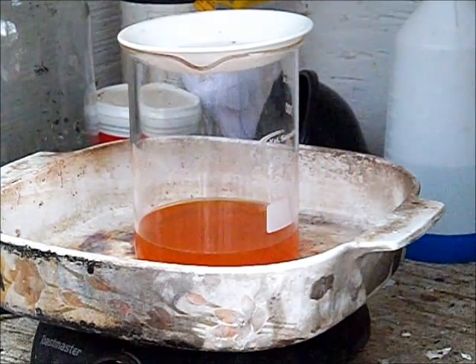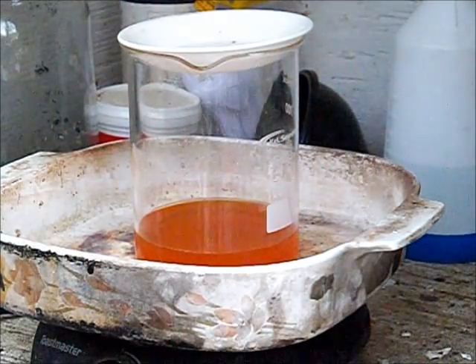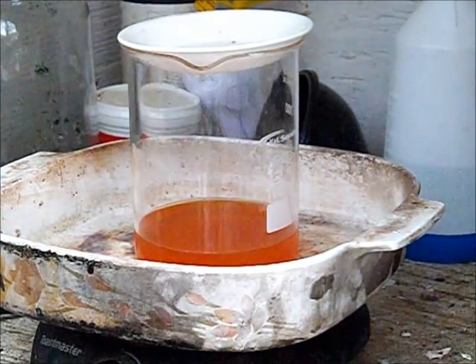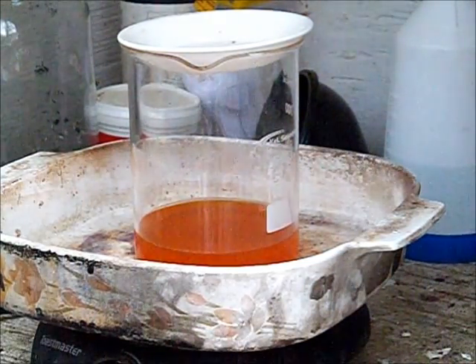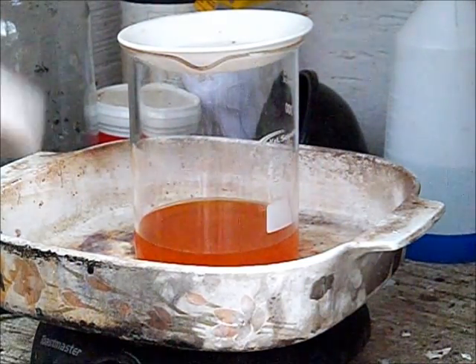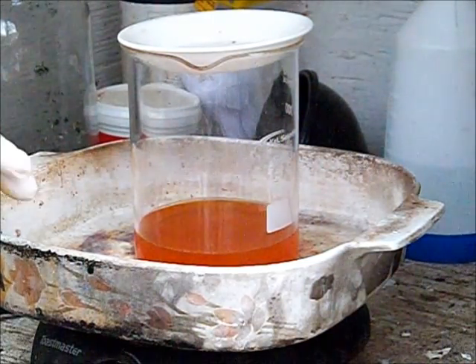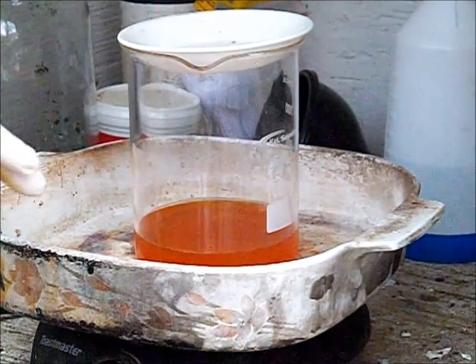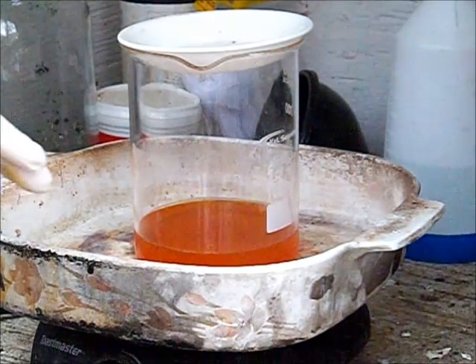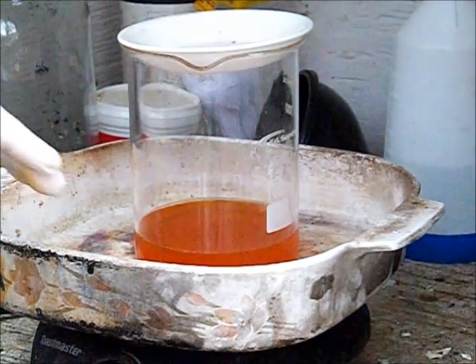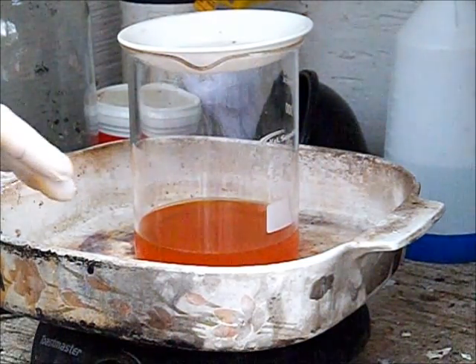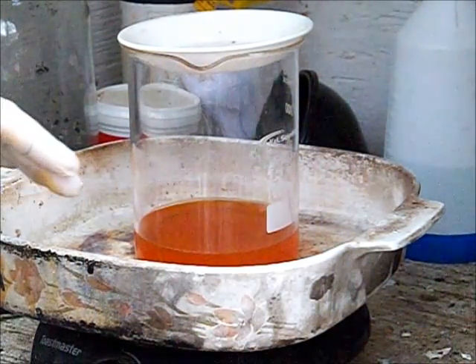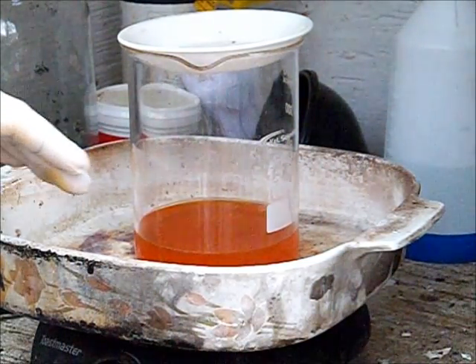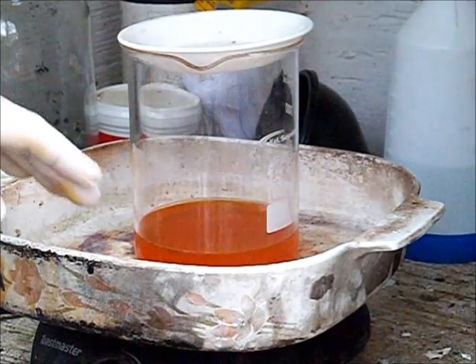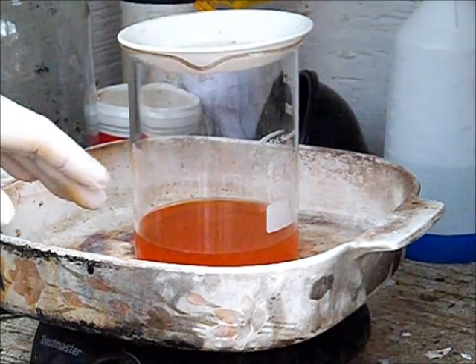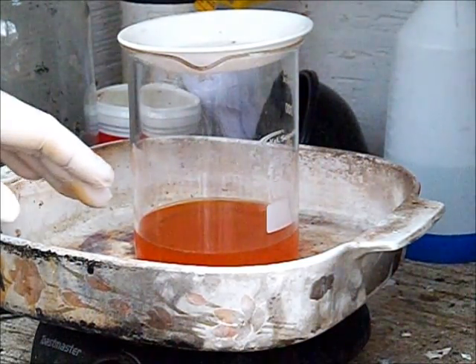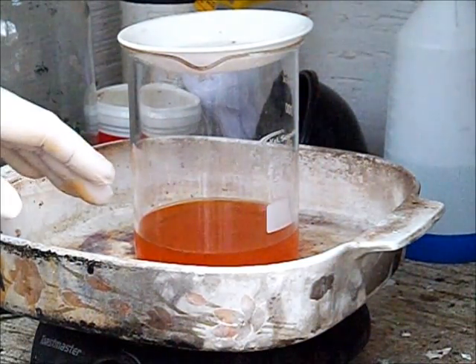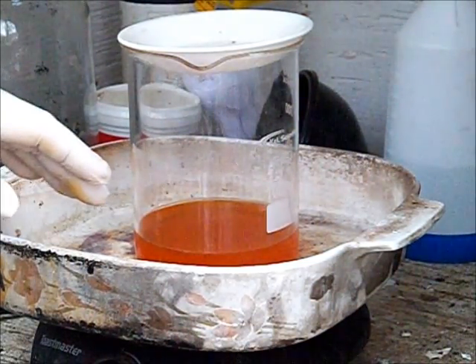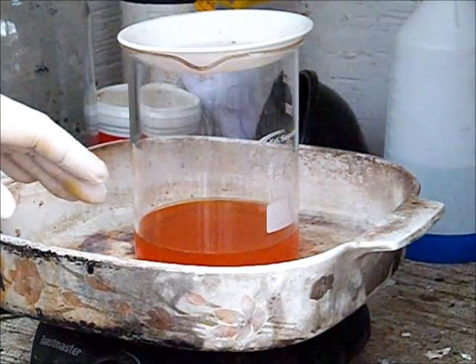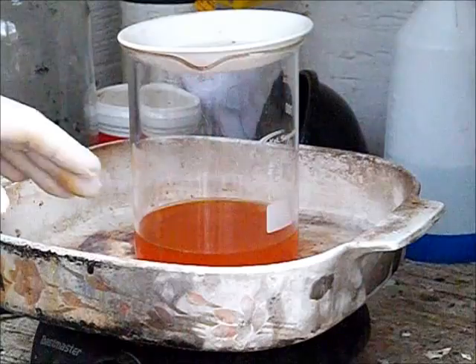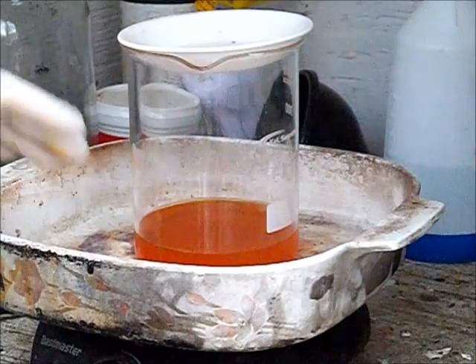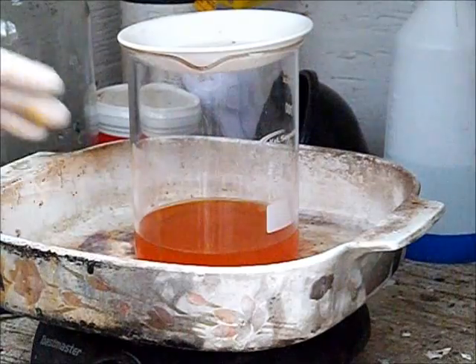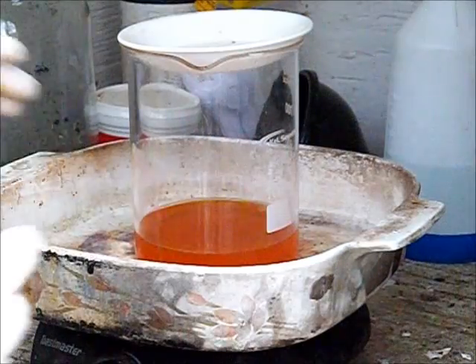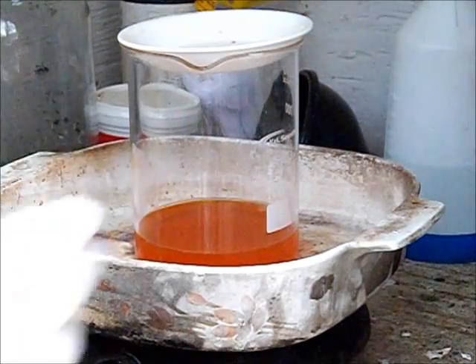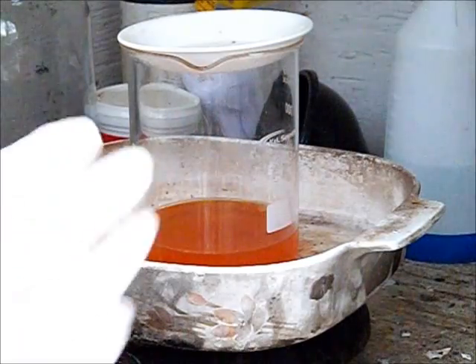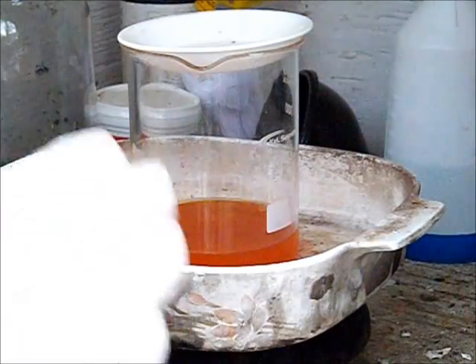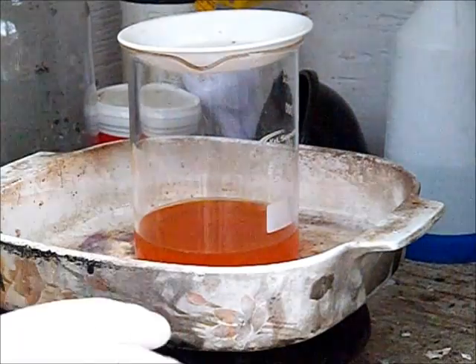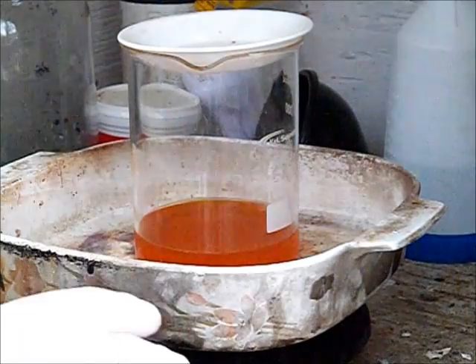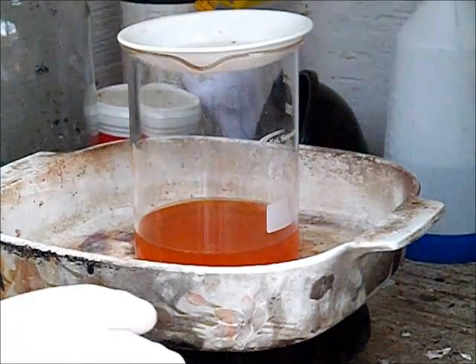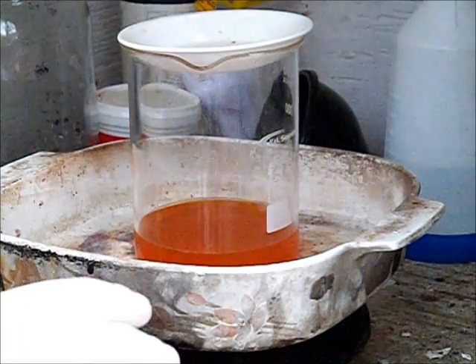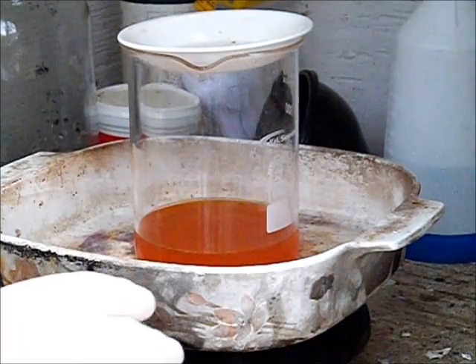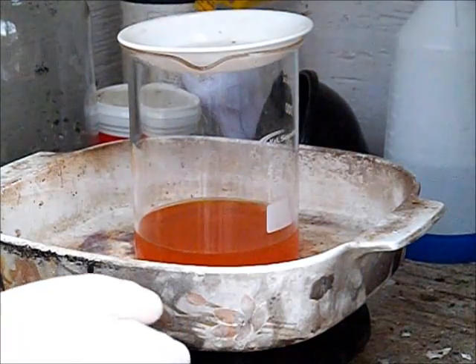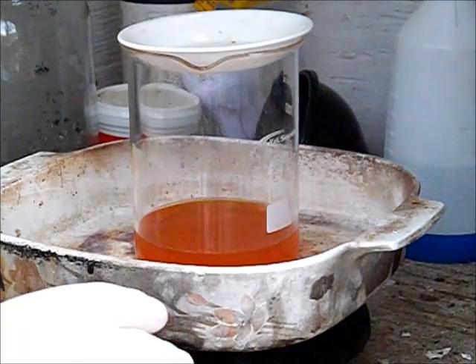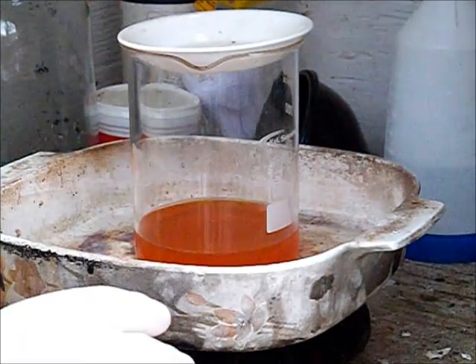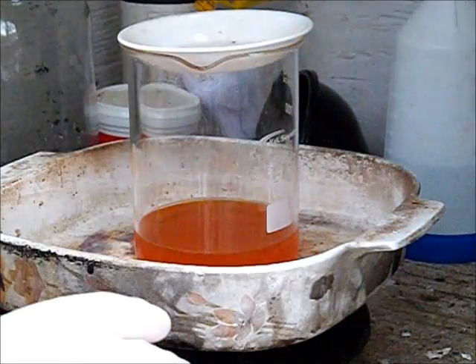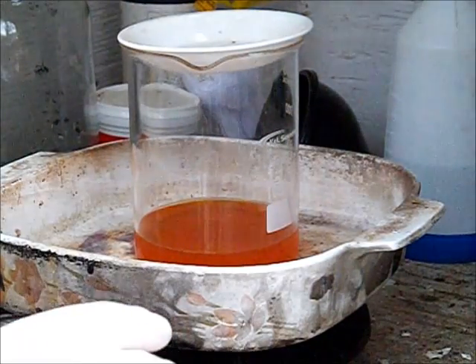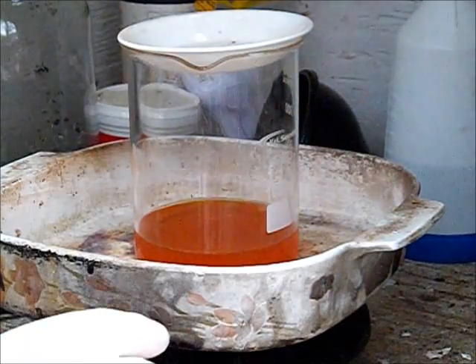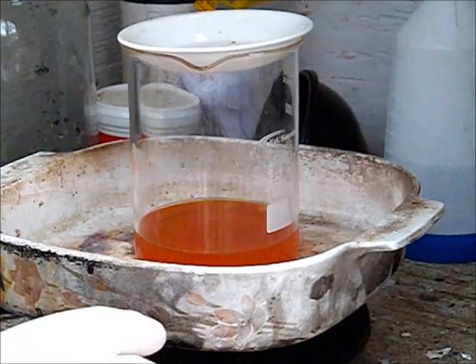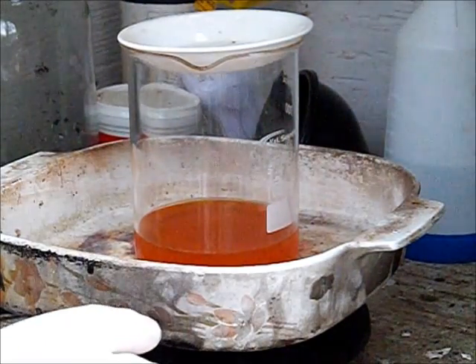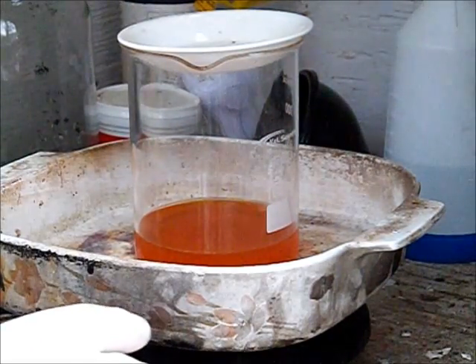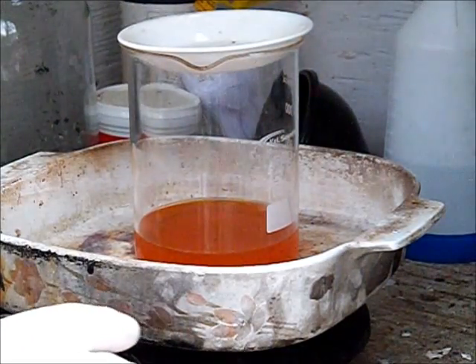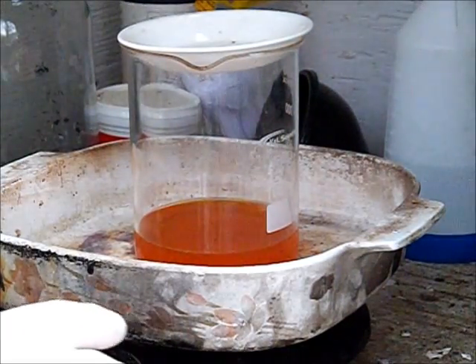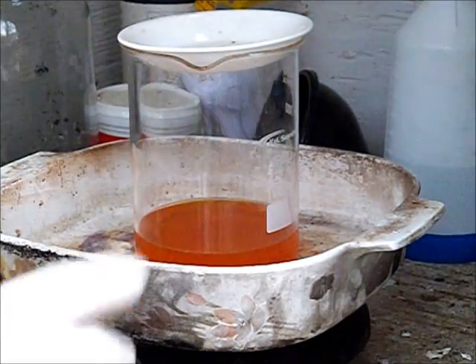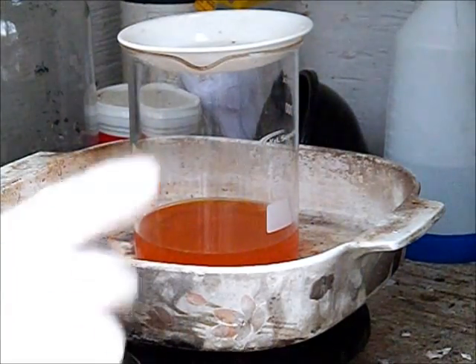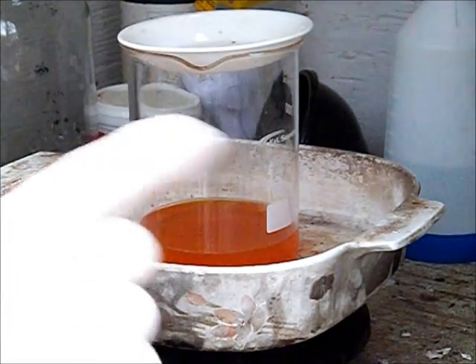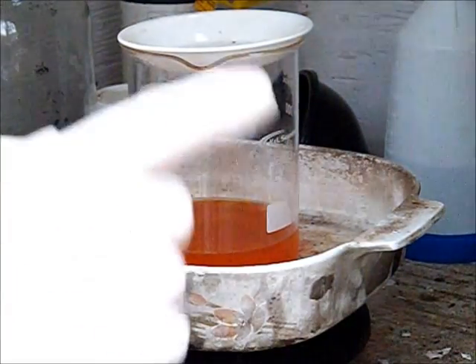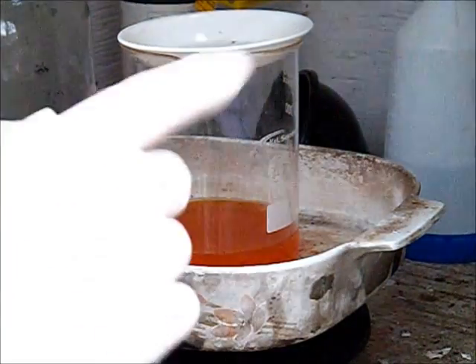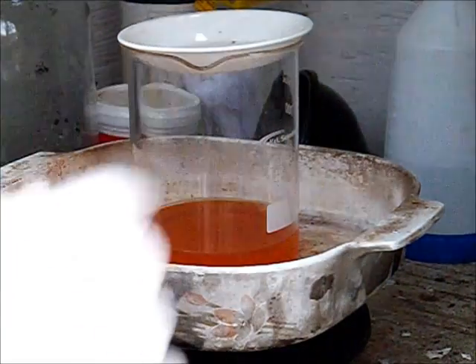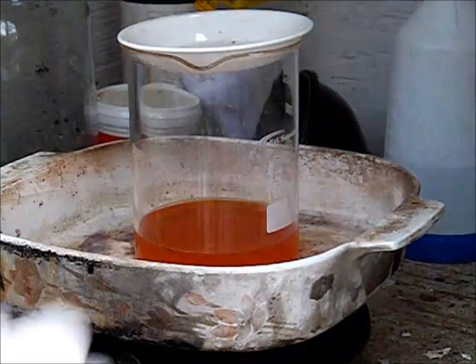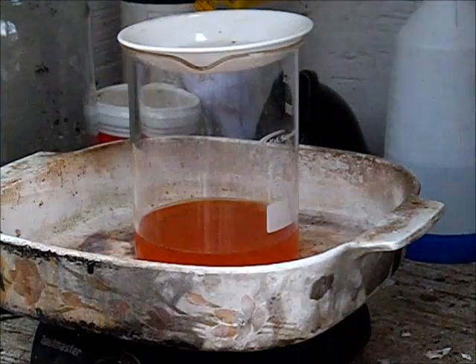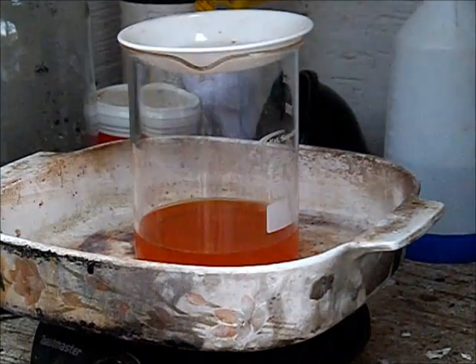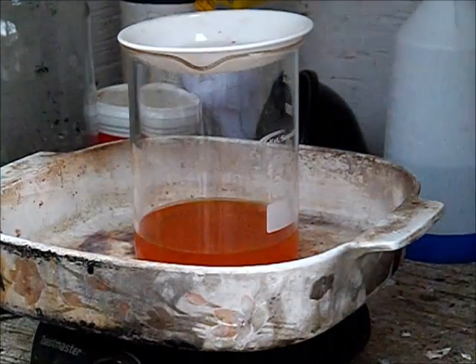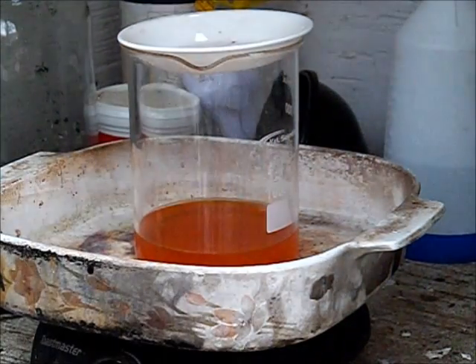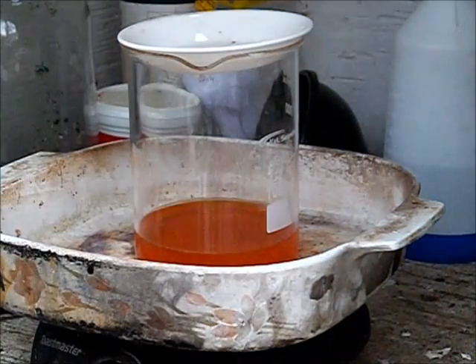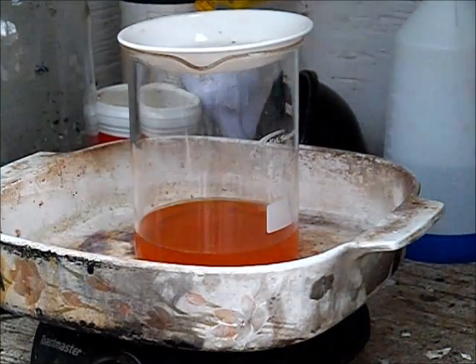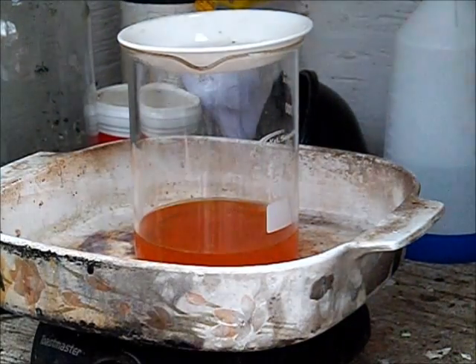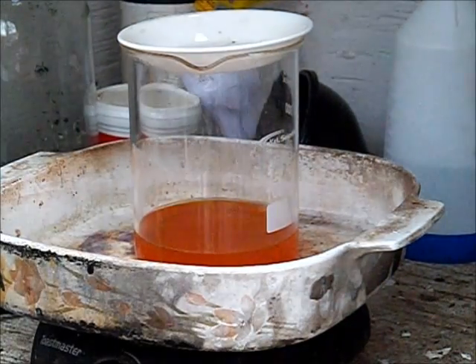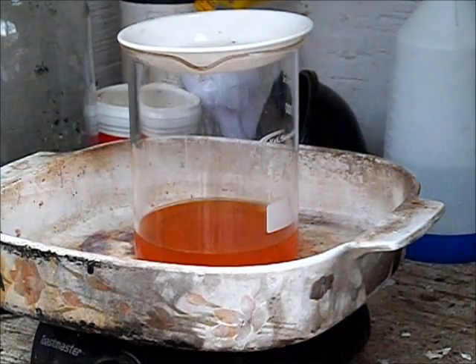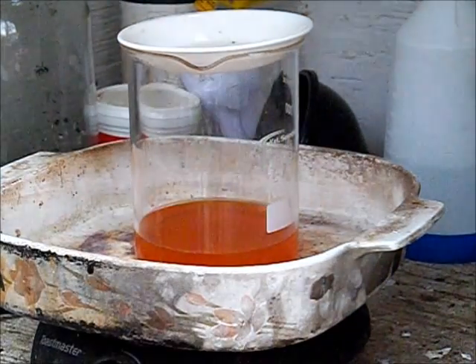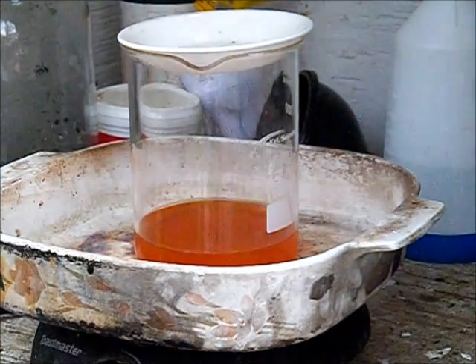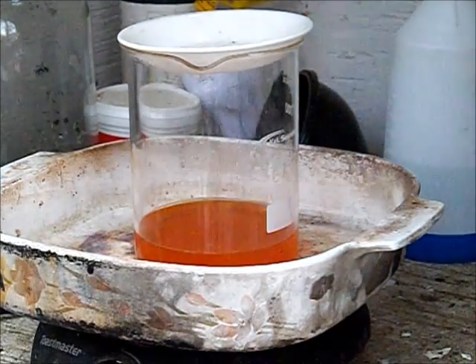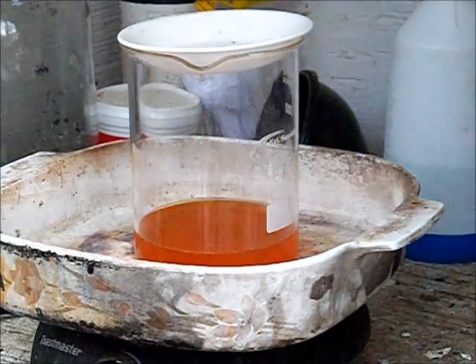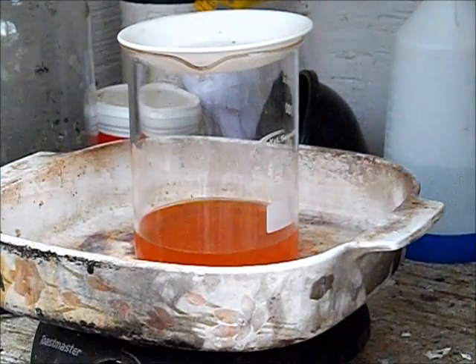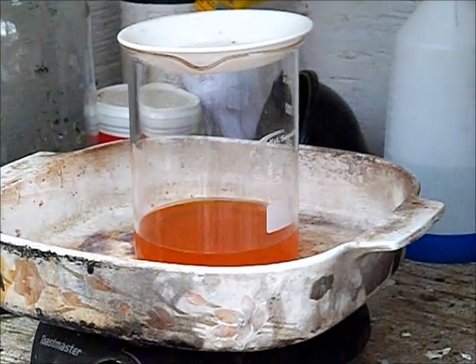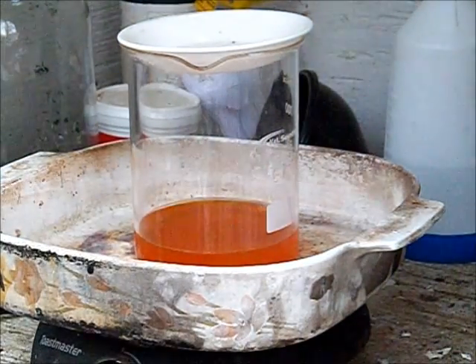So there may actually be more nitric acid in there than I intended. I'm going to let this settle, I'm going to decant, and let me grab a filter.